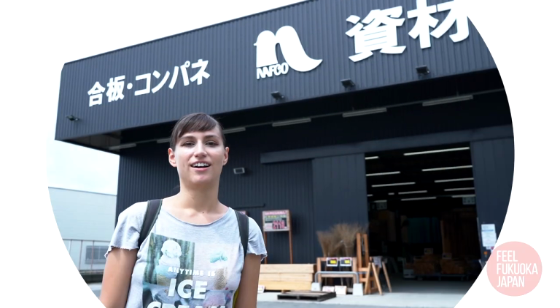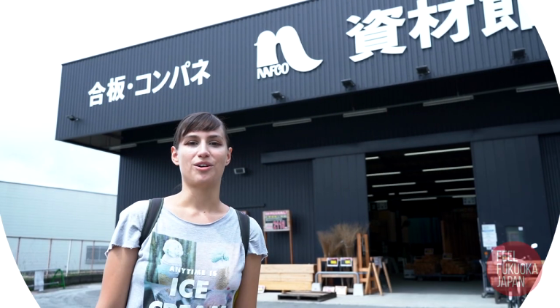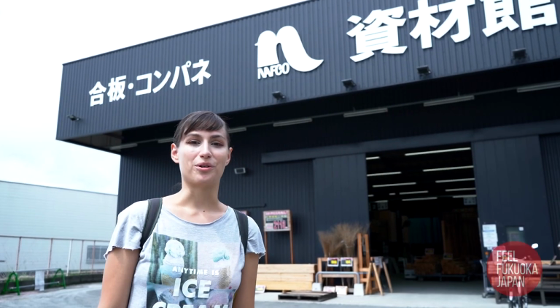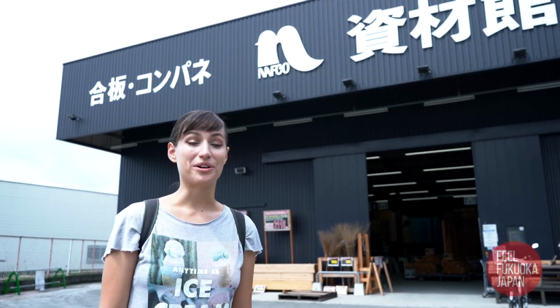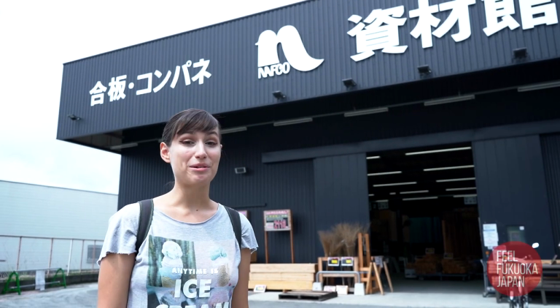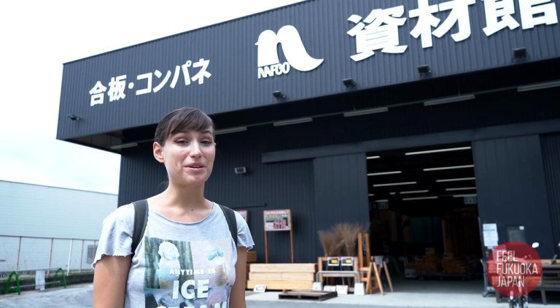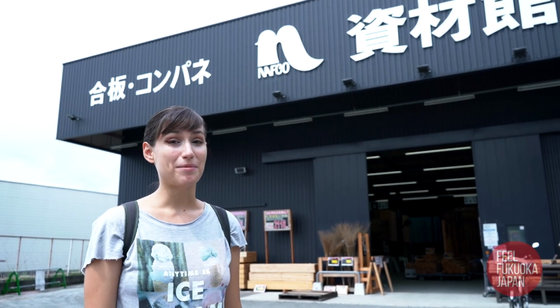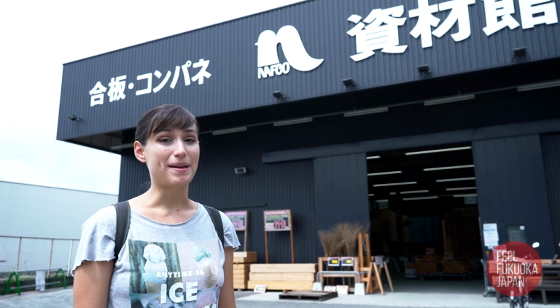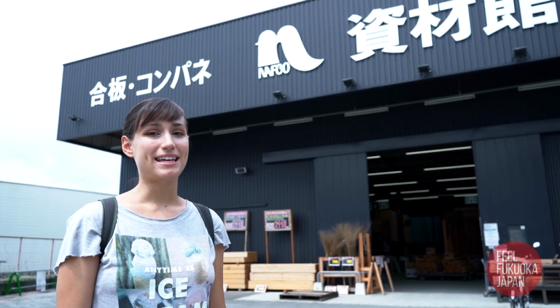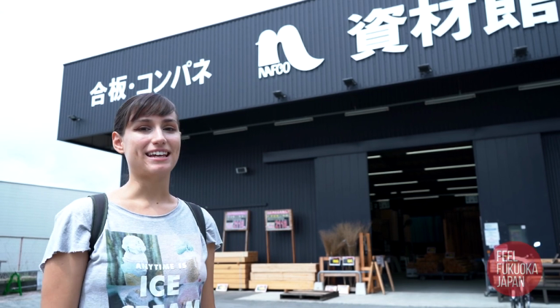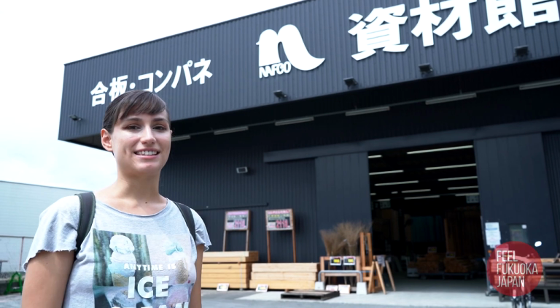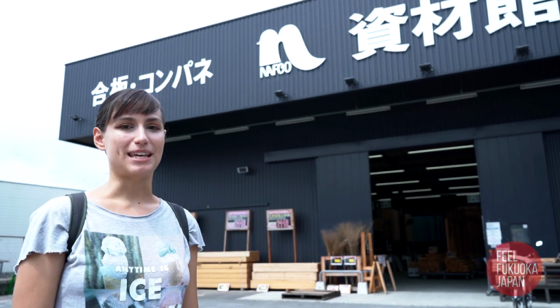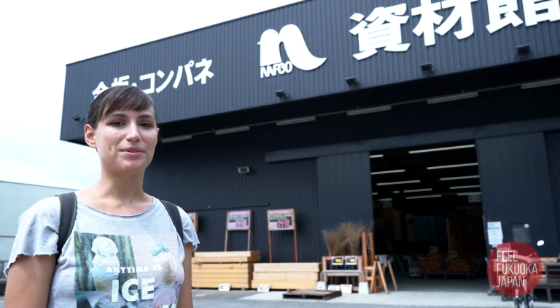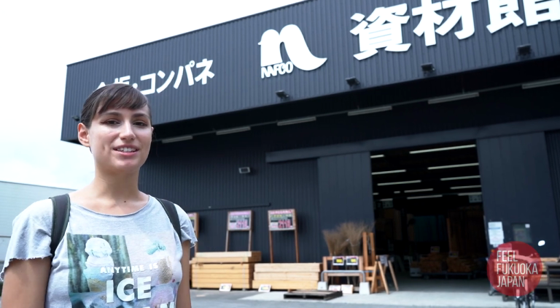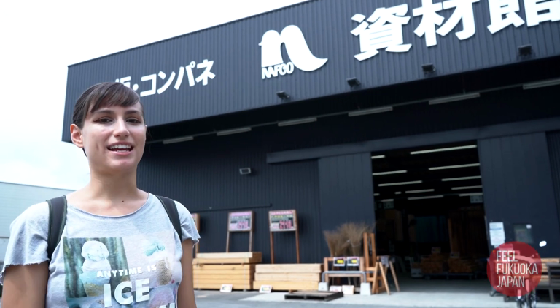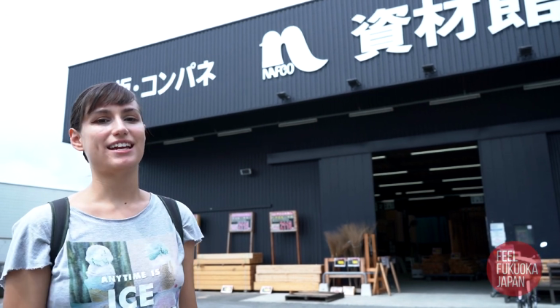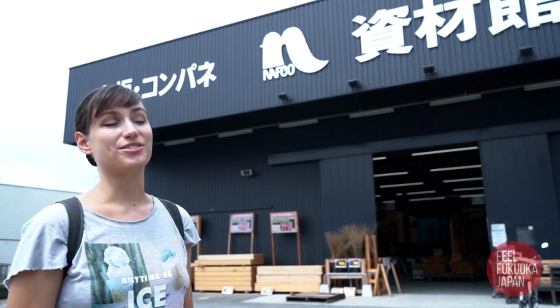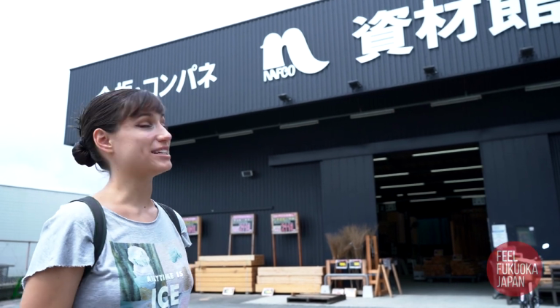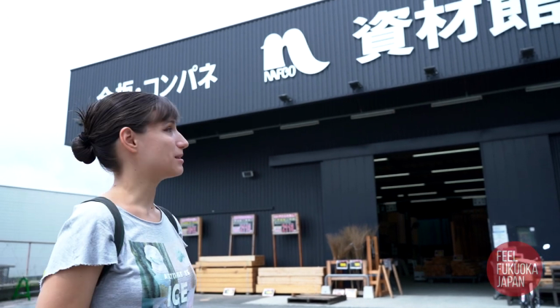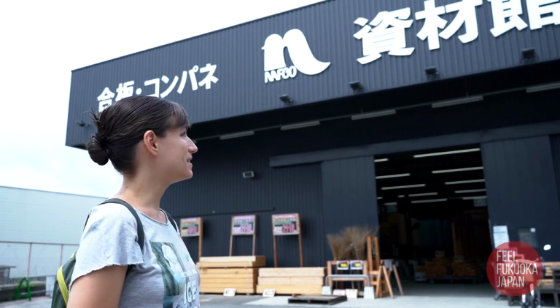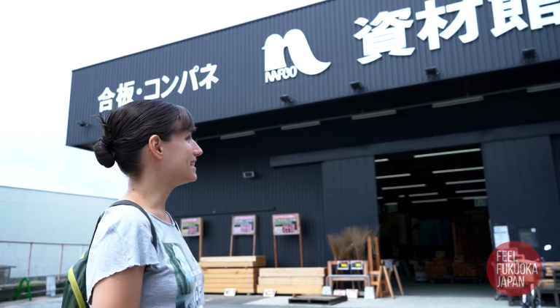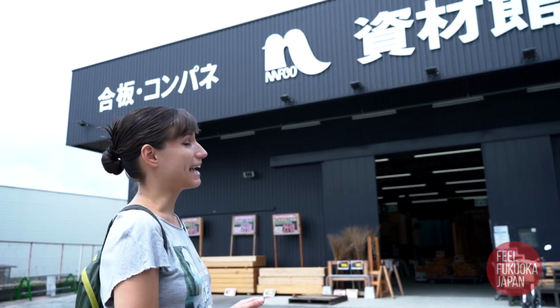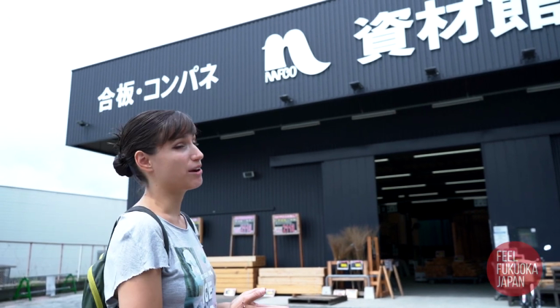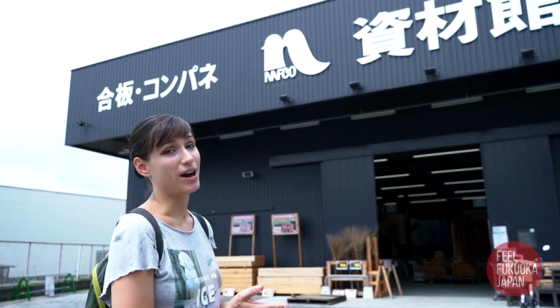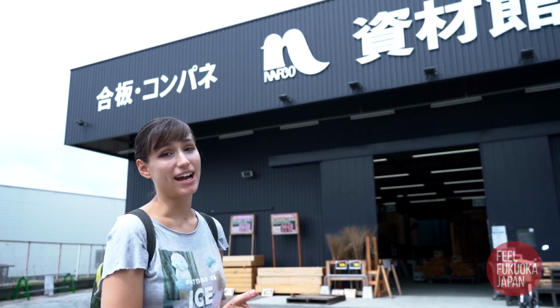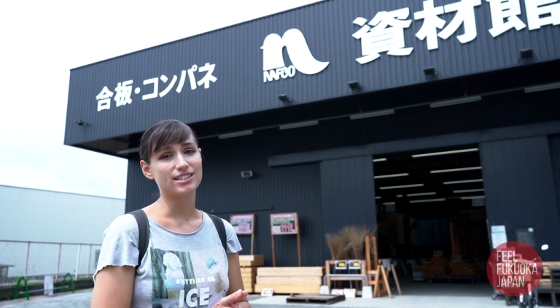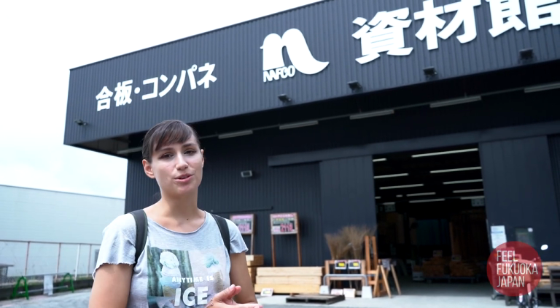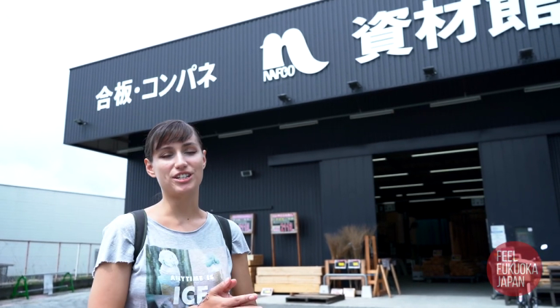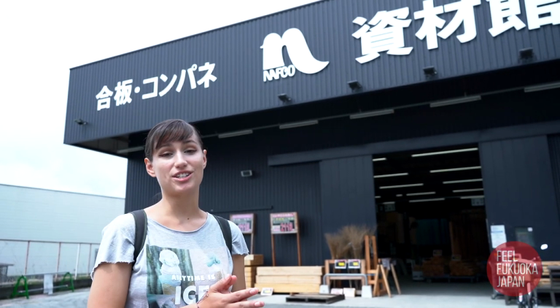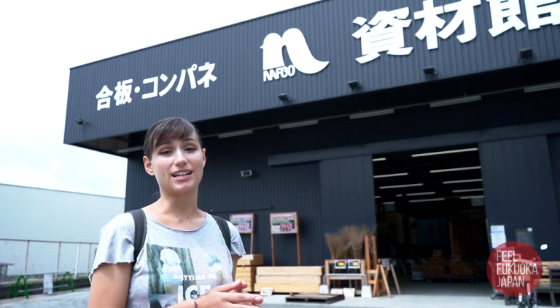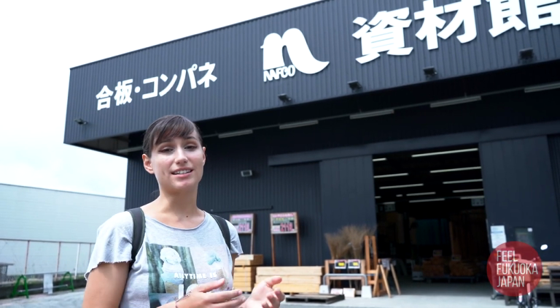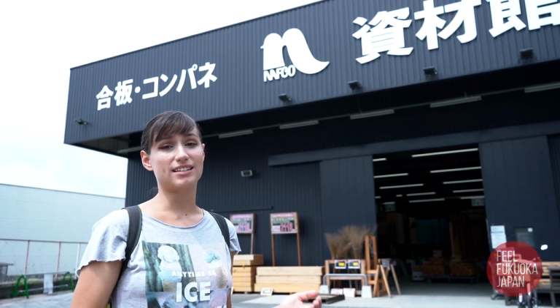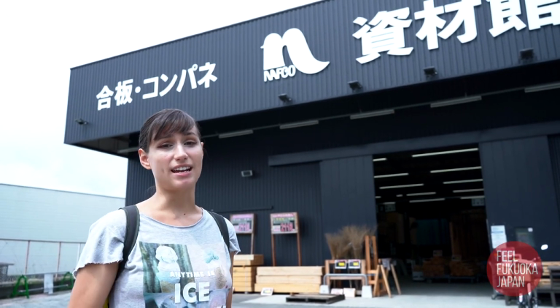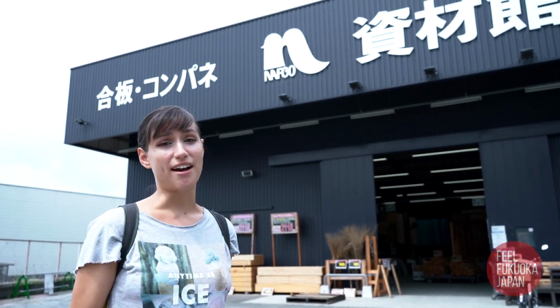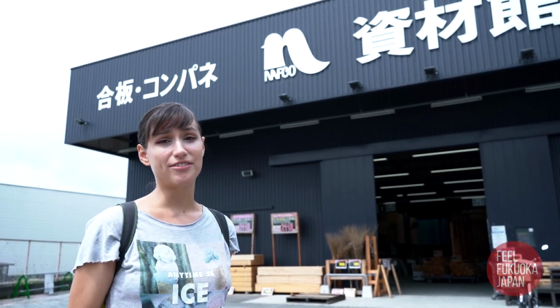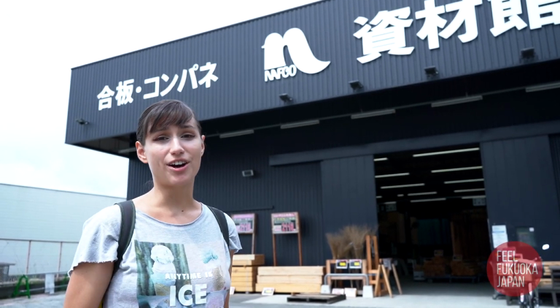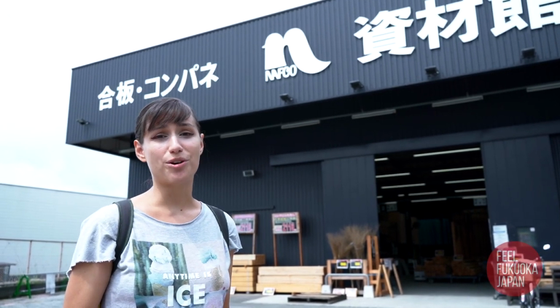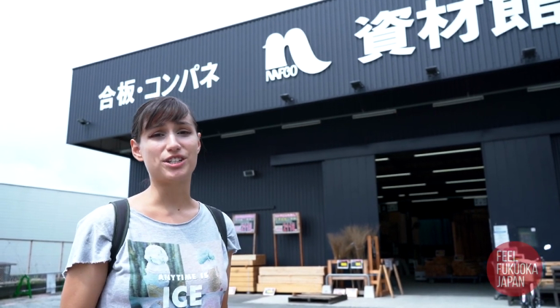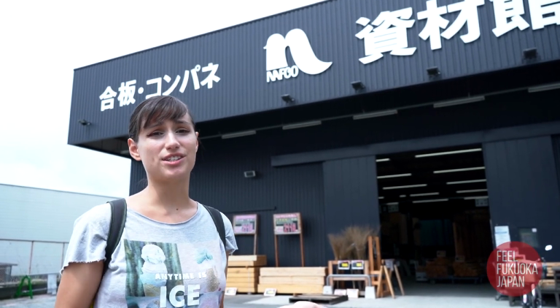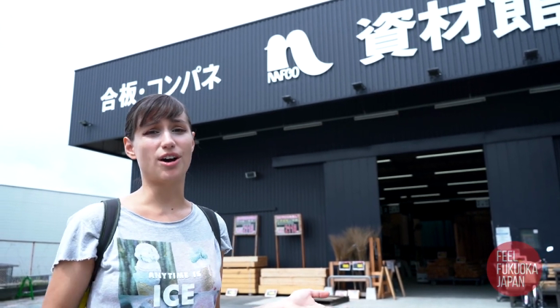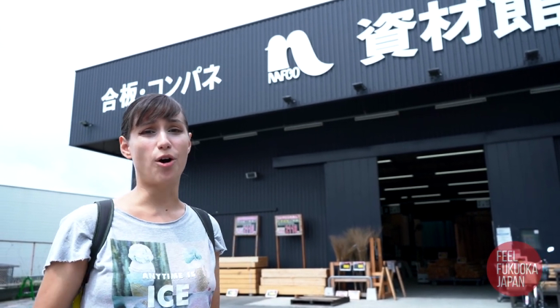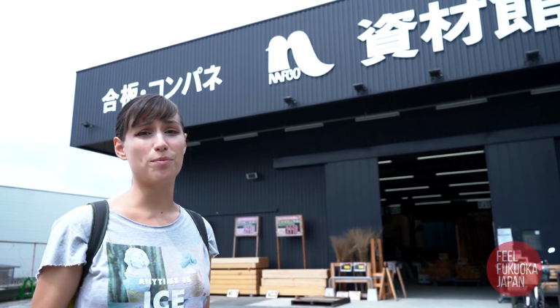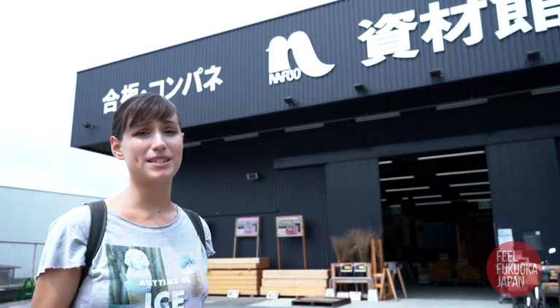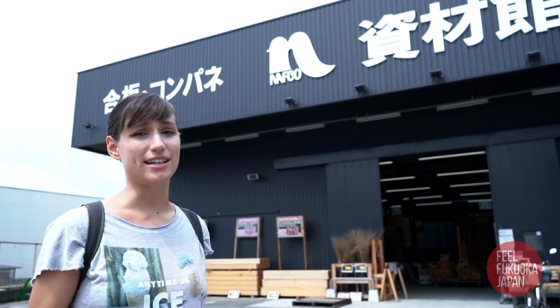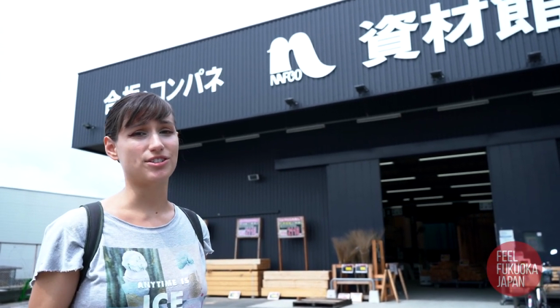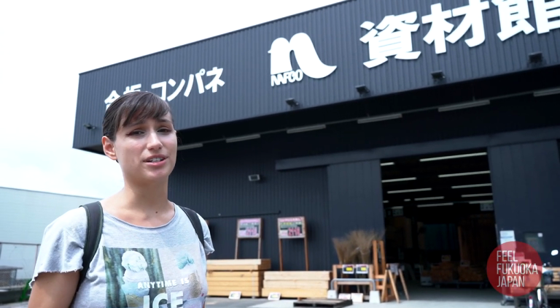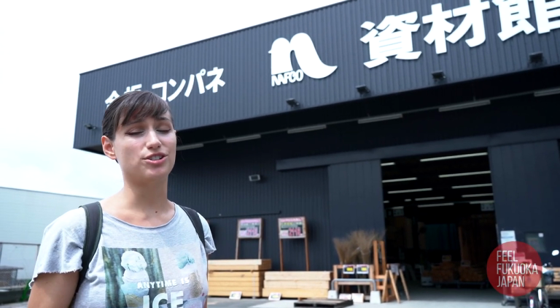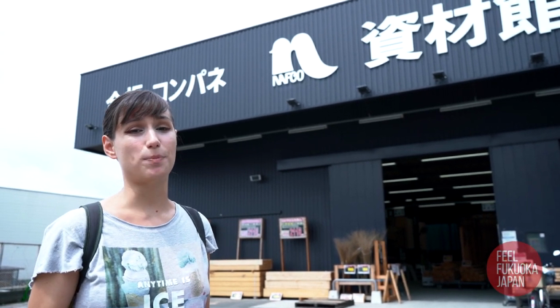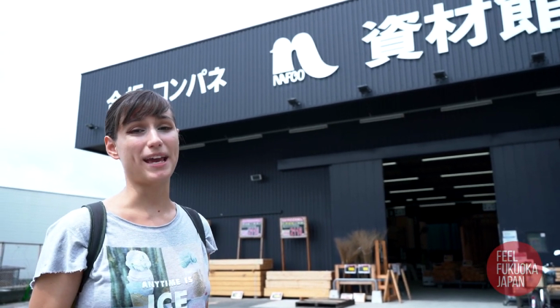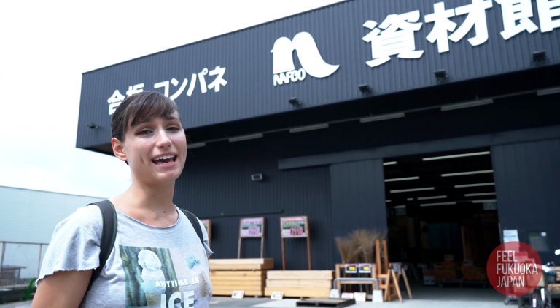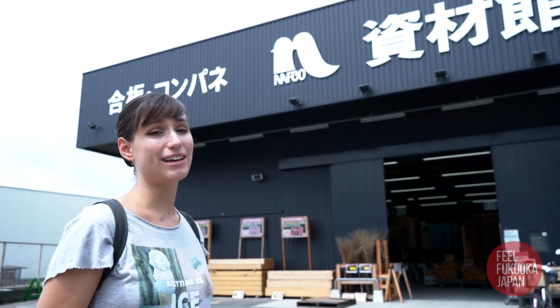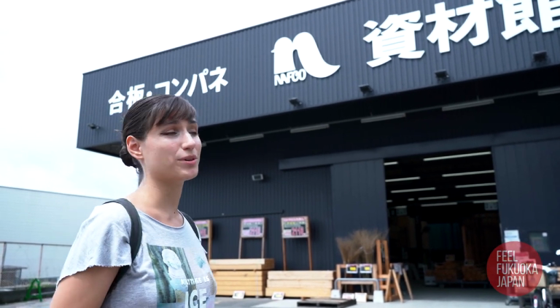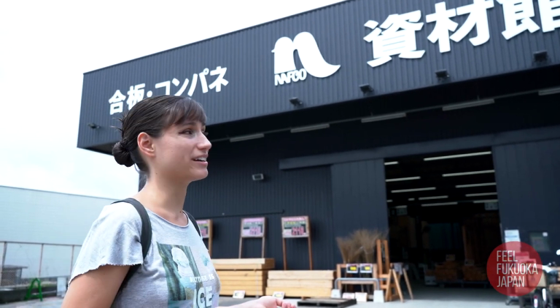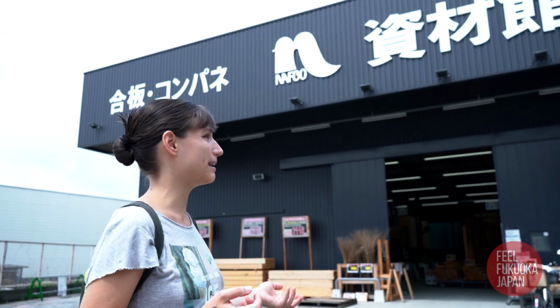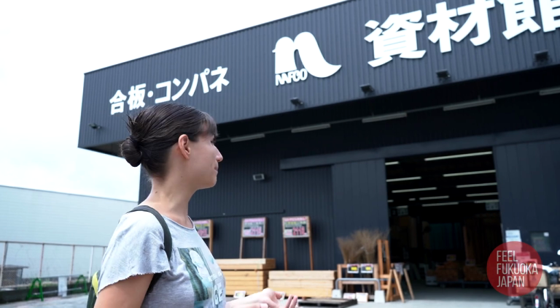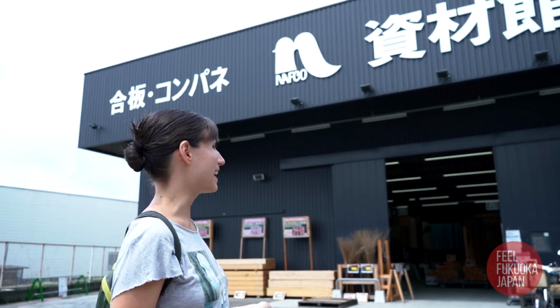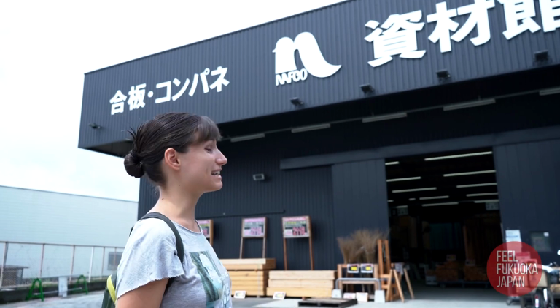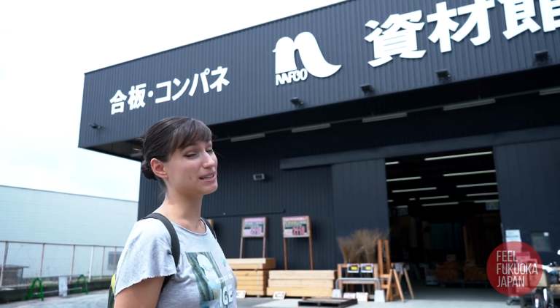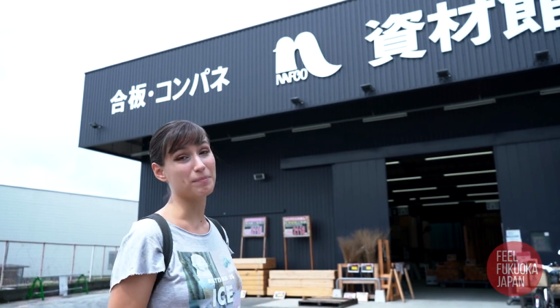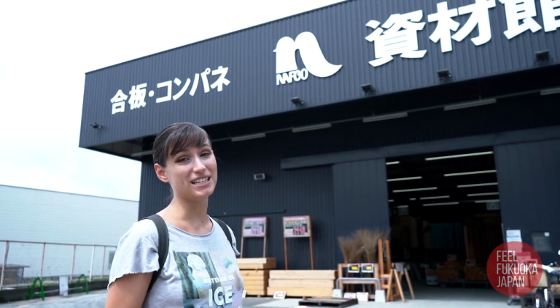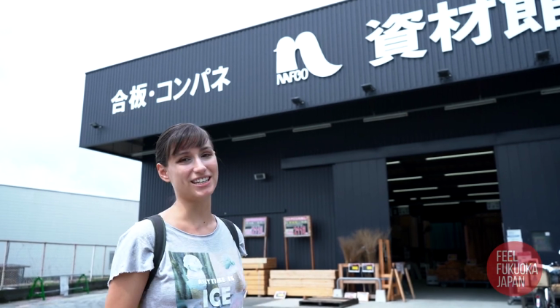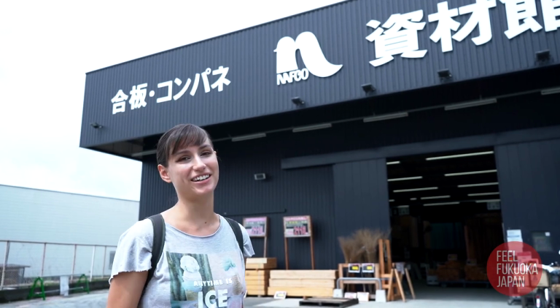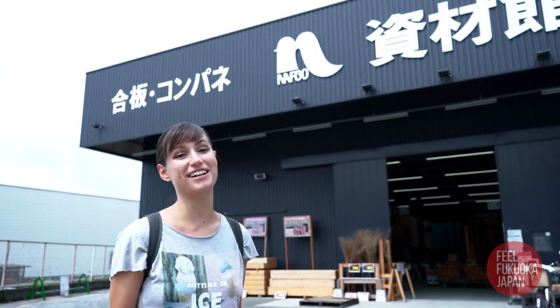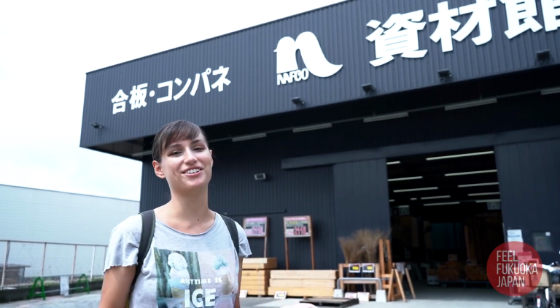We're going to be making a table today doing some DIY. We just got to NAPCO, which is a home center in Japan. We're going to buy some materials.